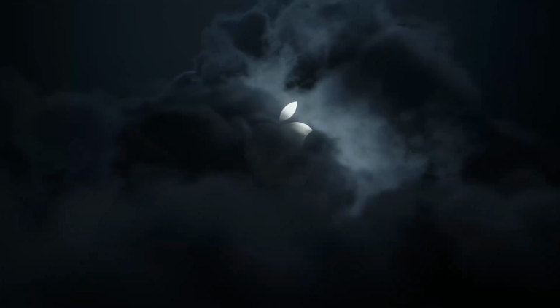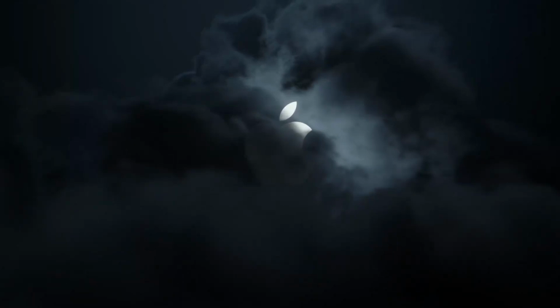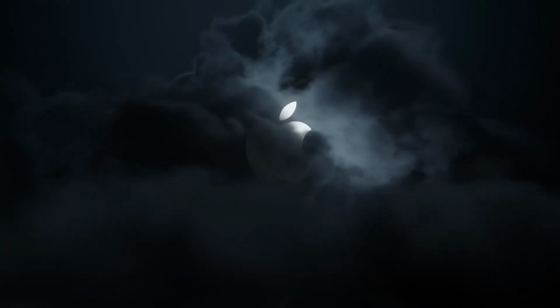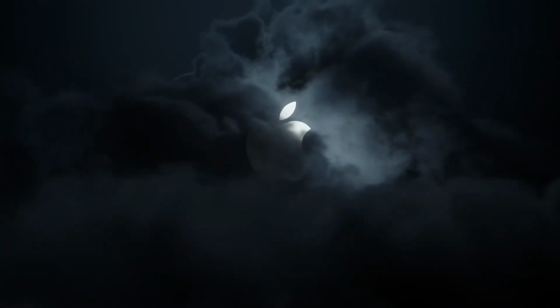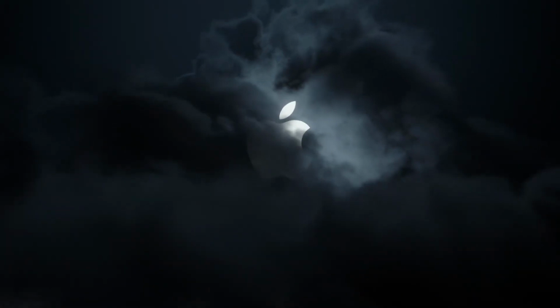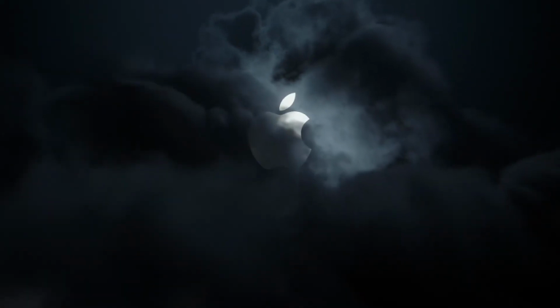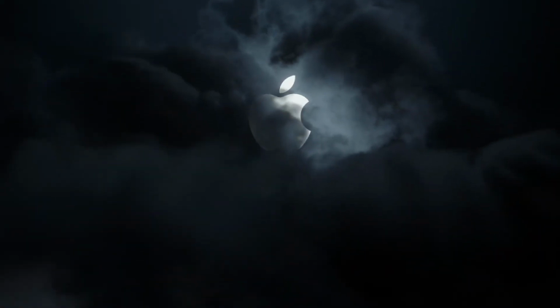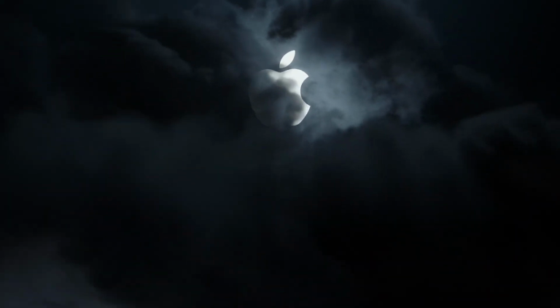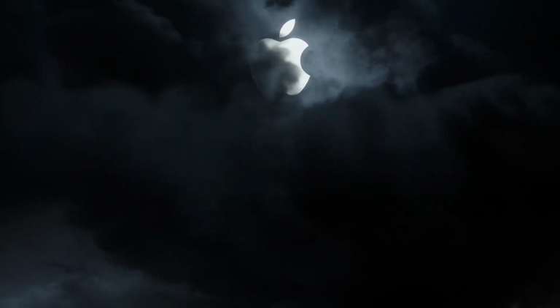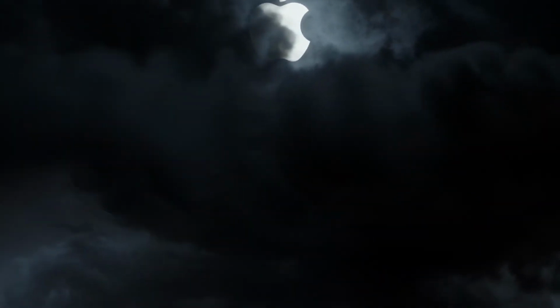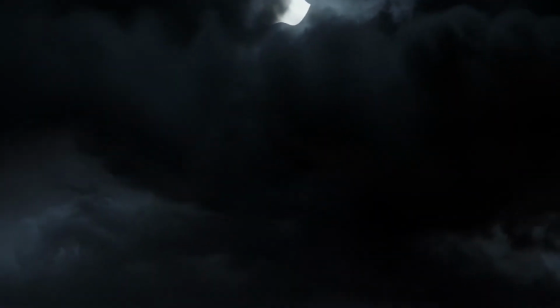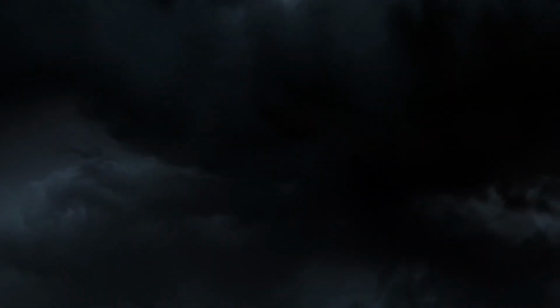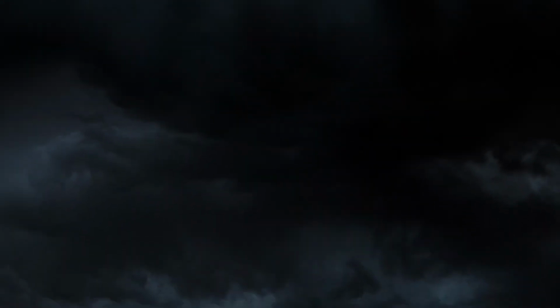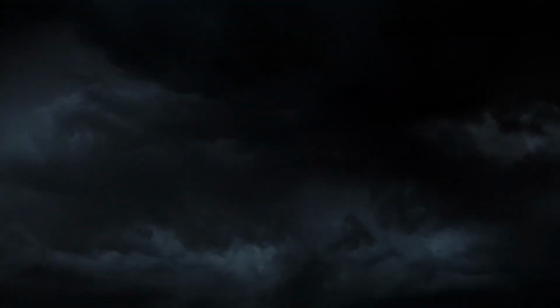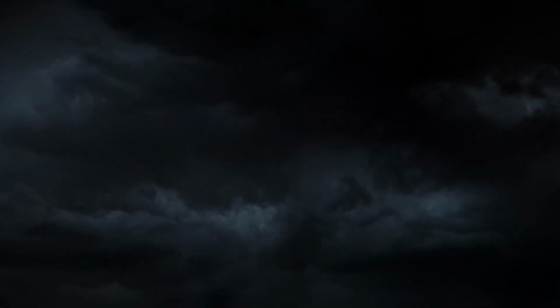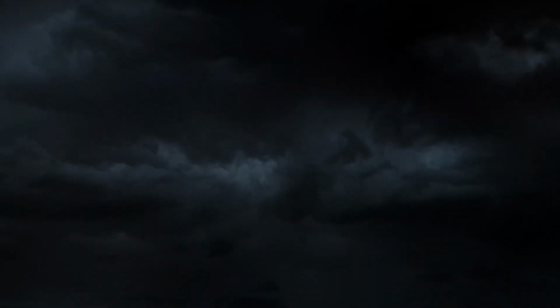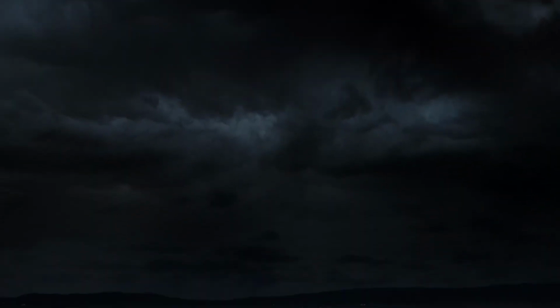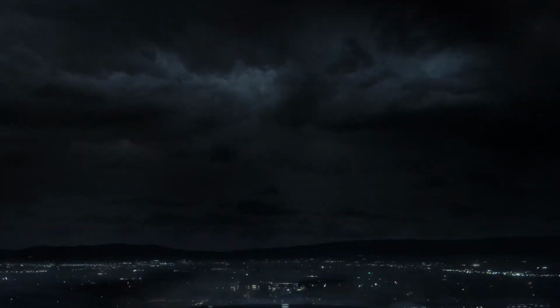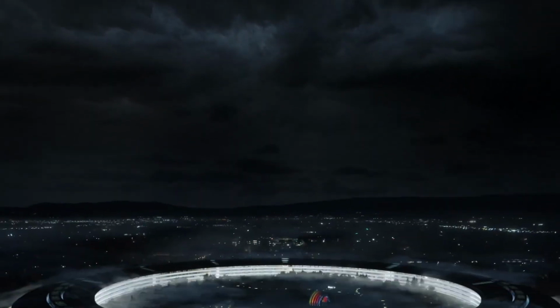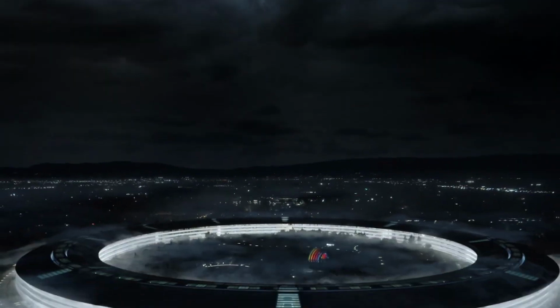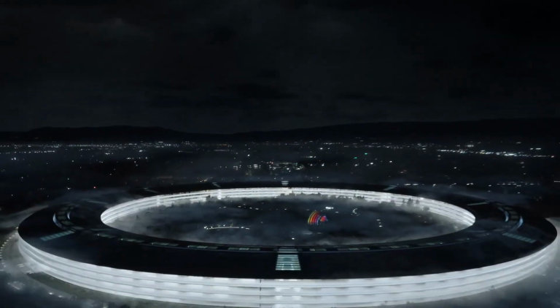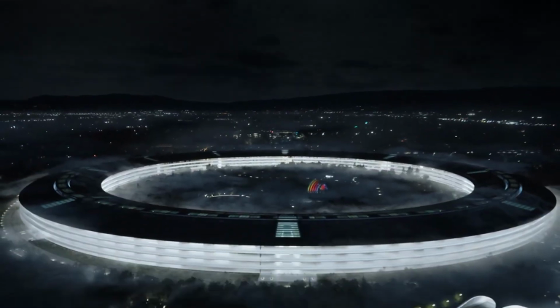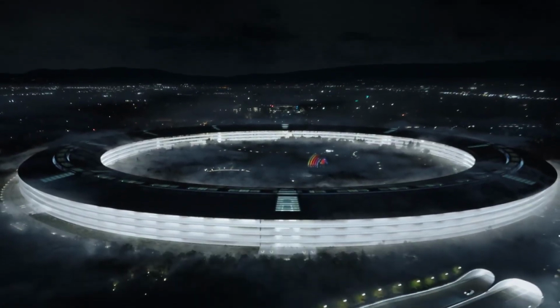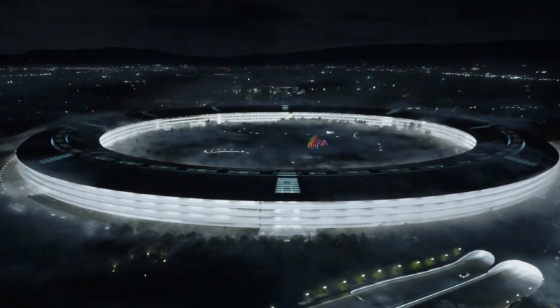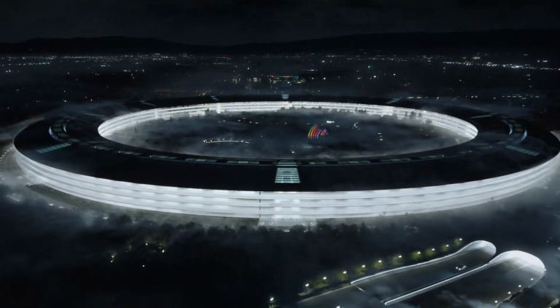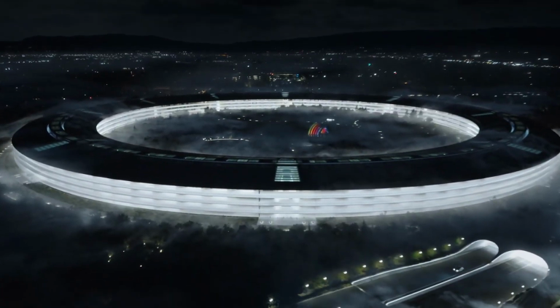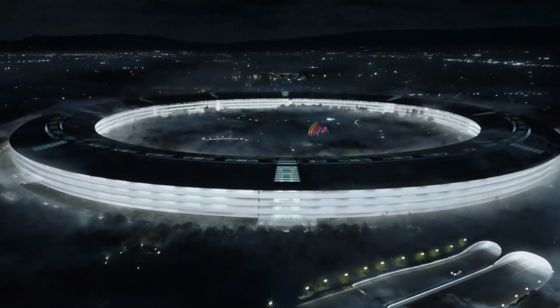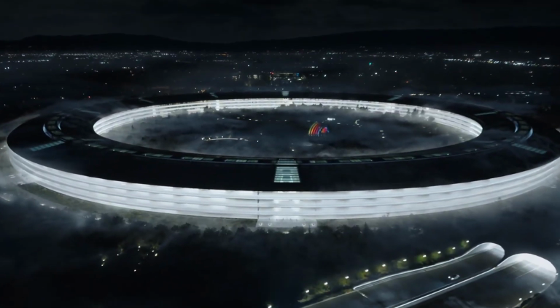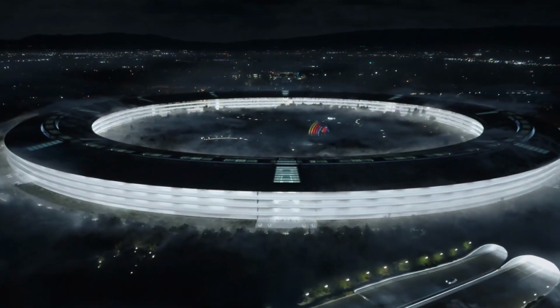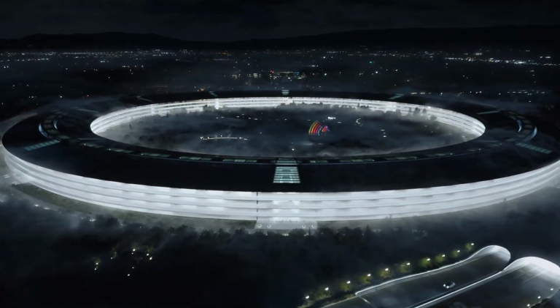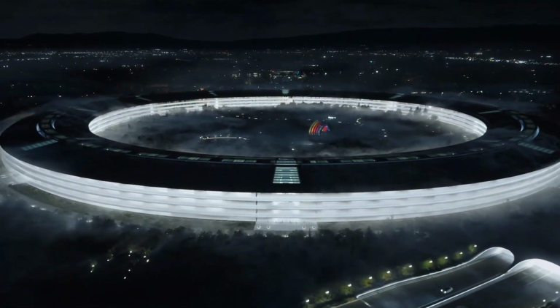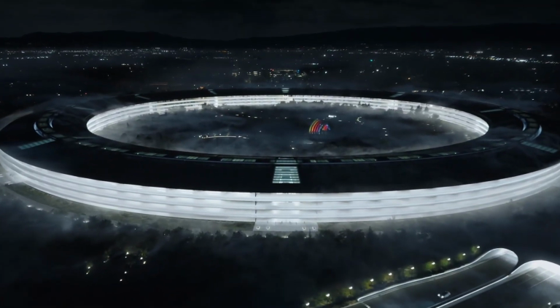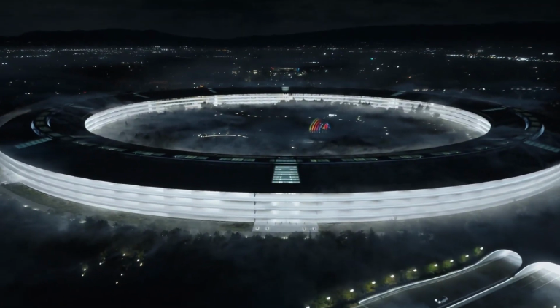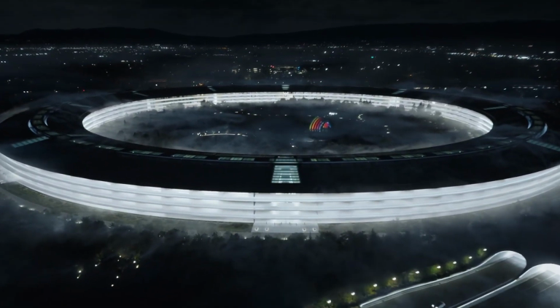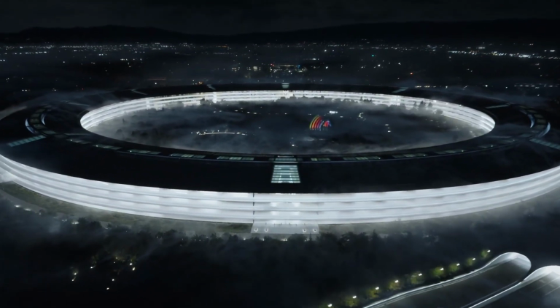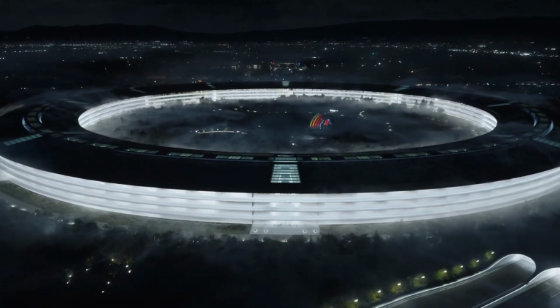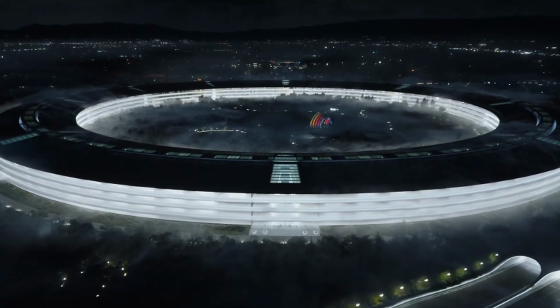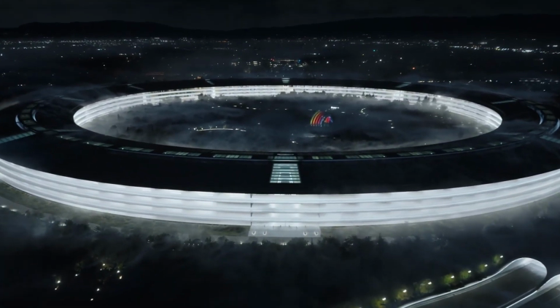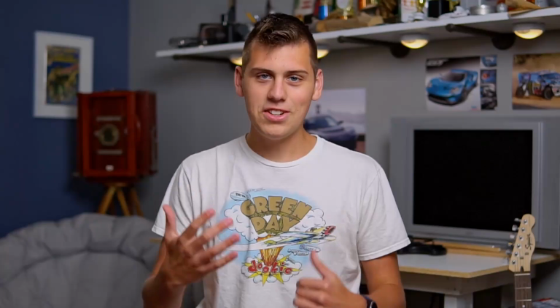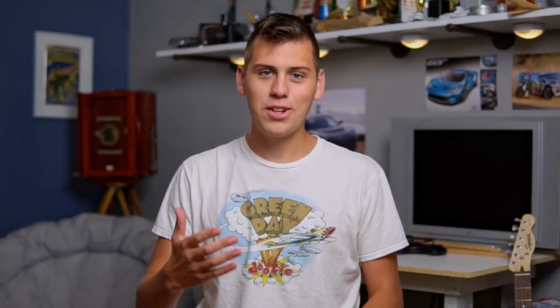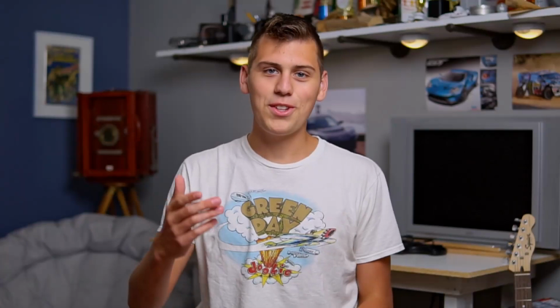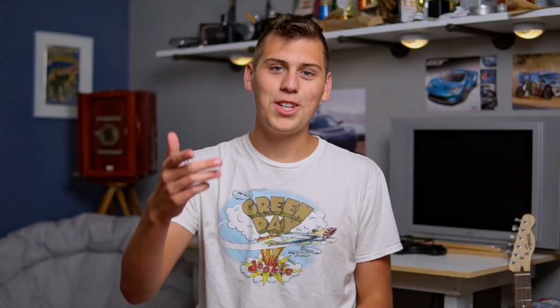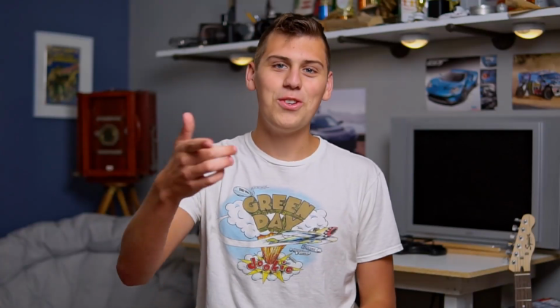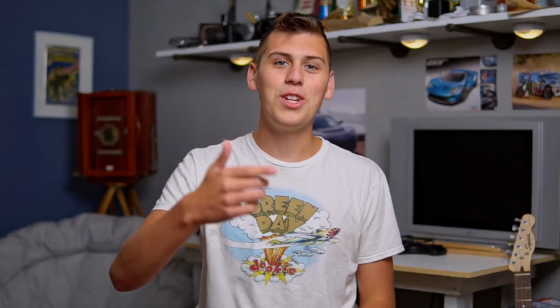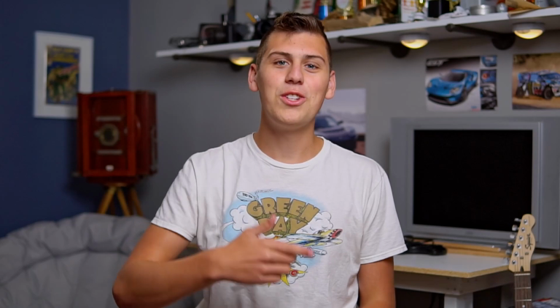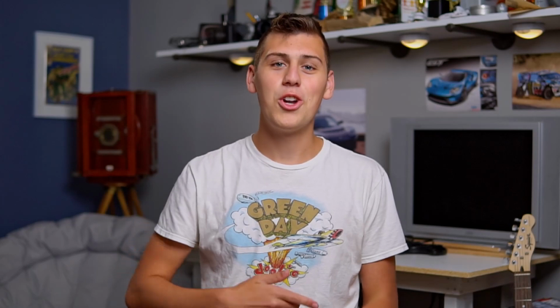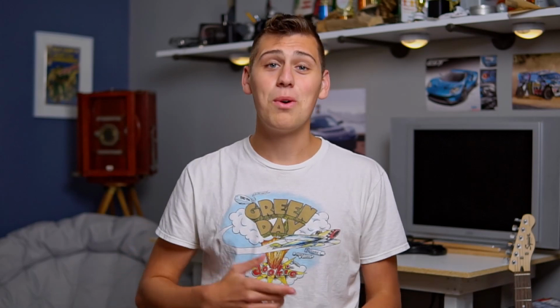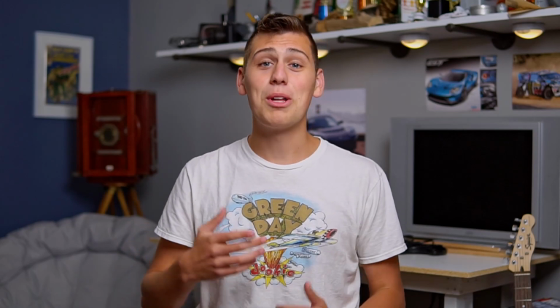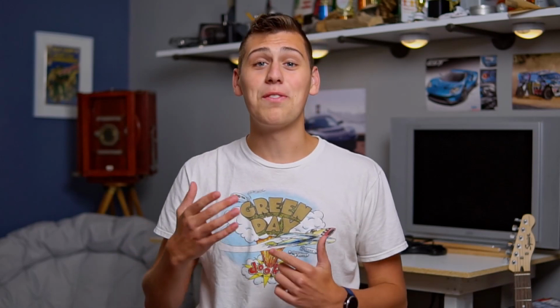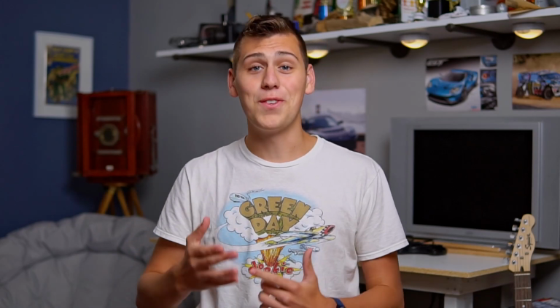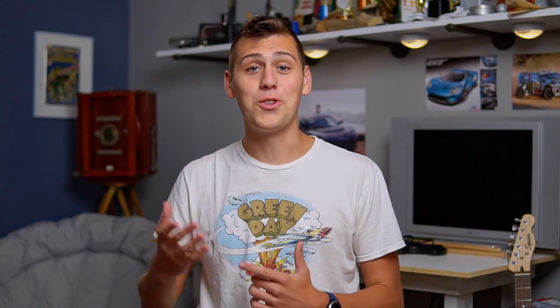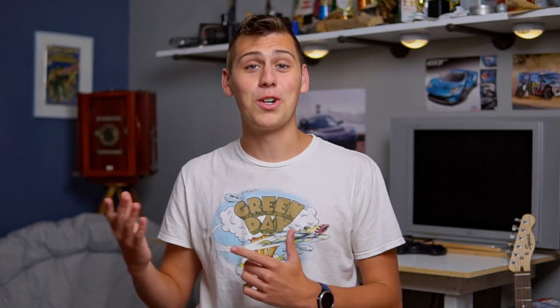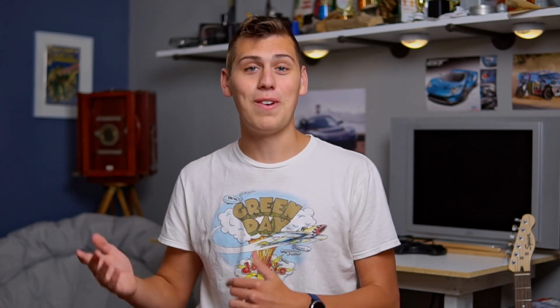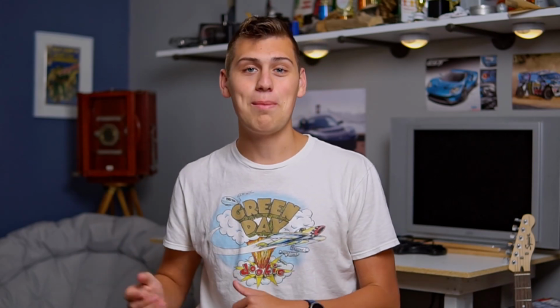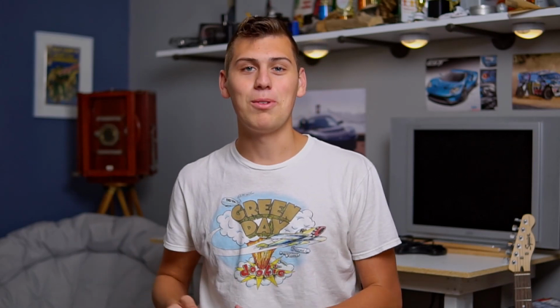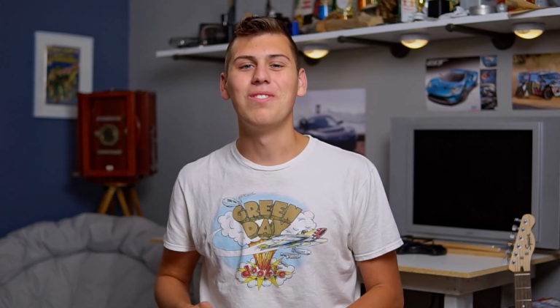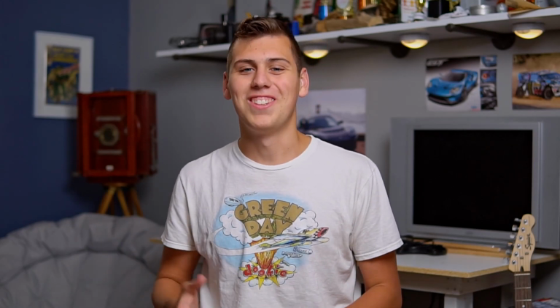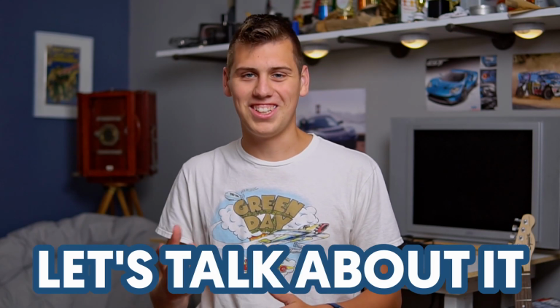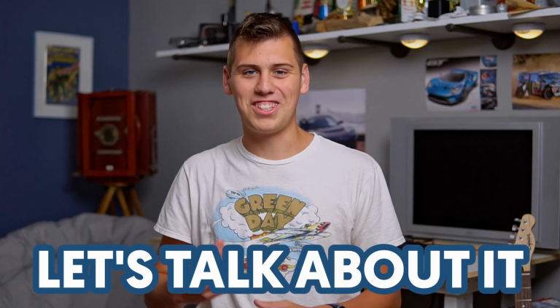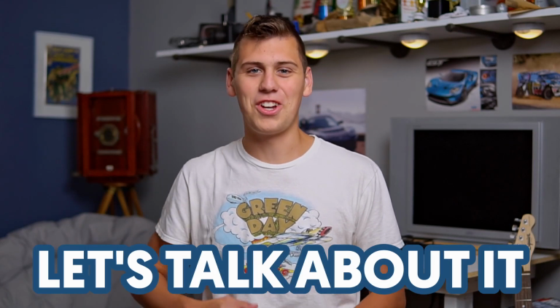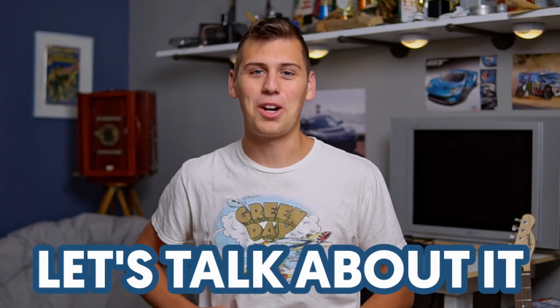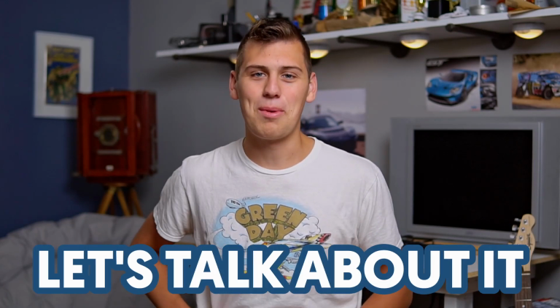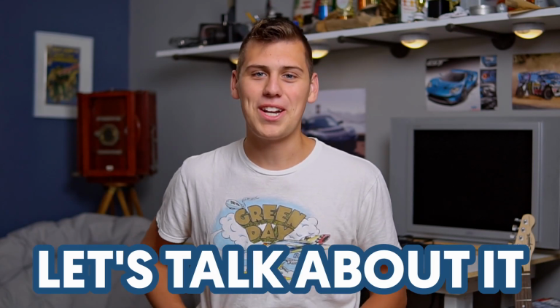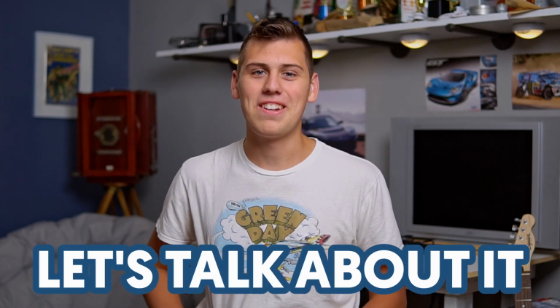Apple had a surprise press conference on Halloween Eve, and they revealed some amazing new products. Here's everything you need to know about the future of Apple. Let's talk about it.